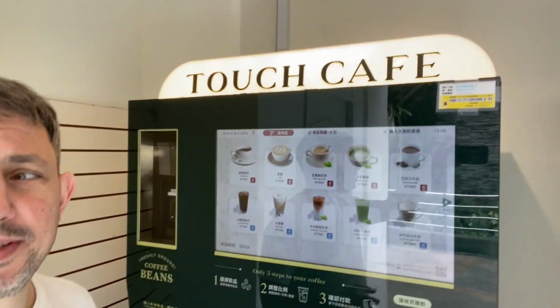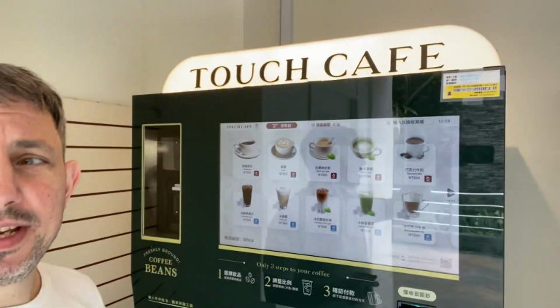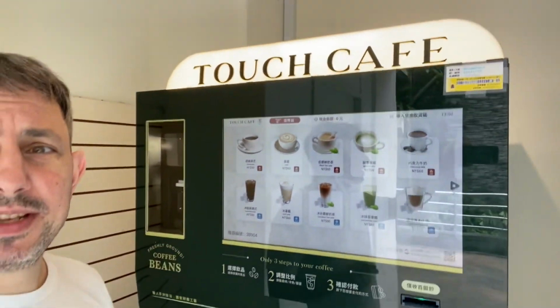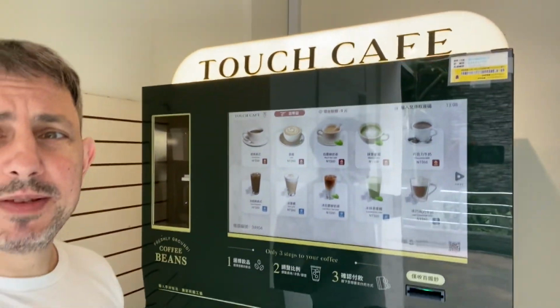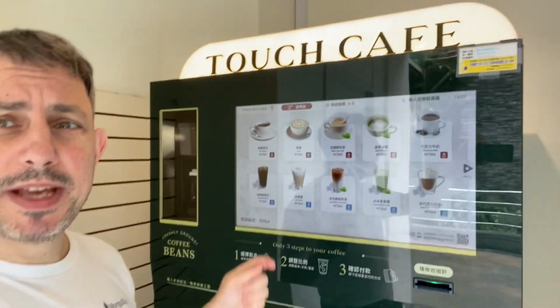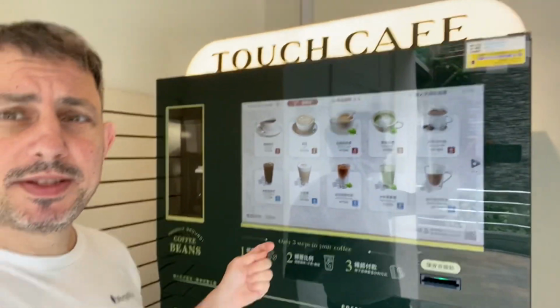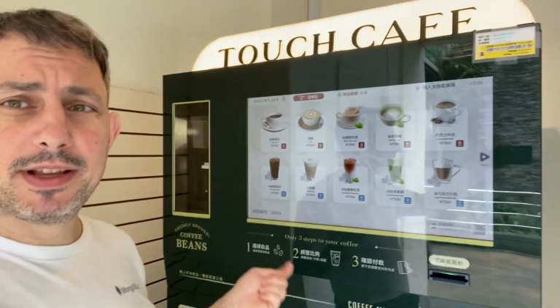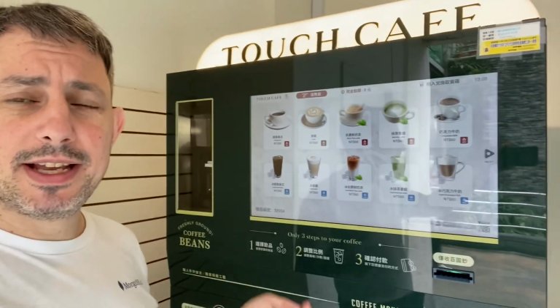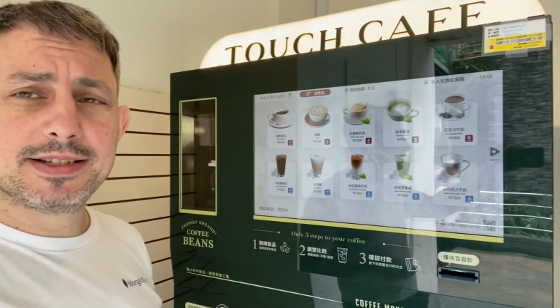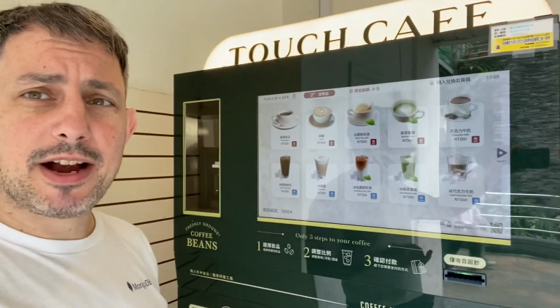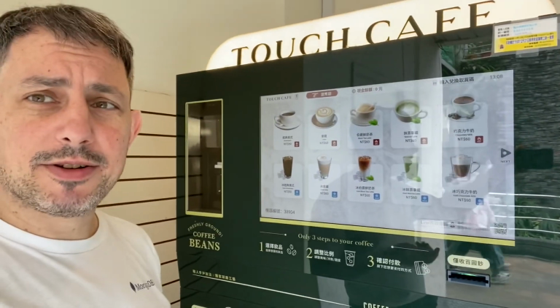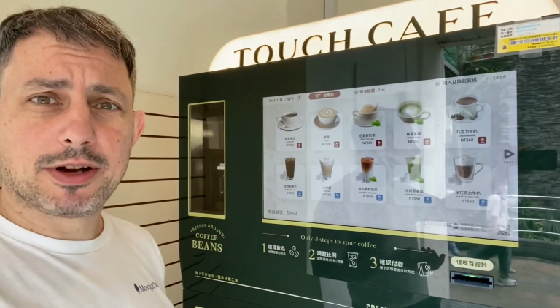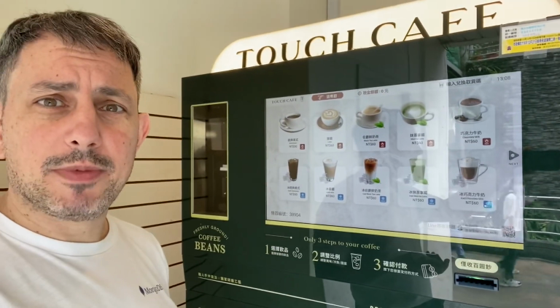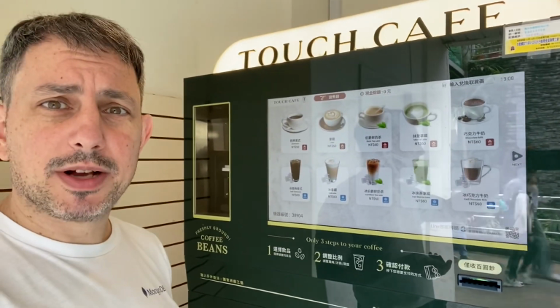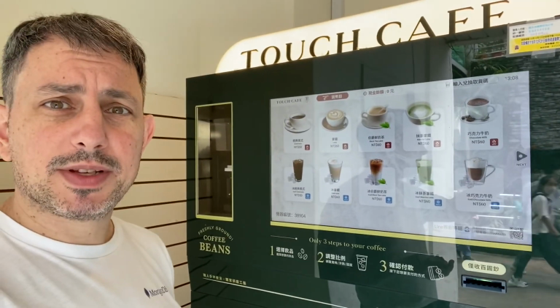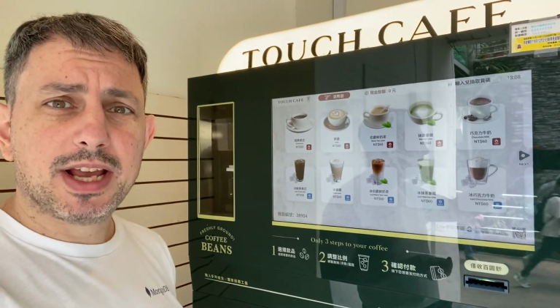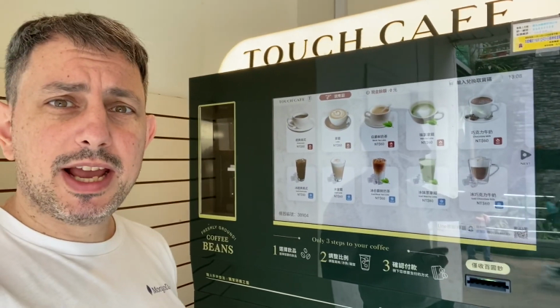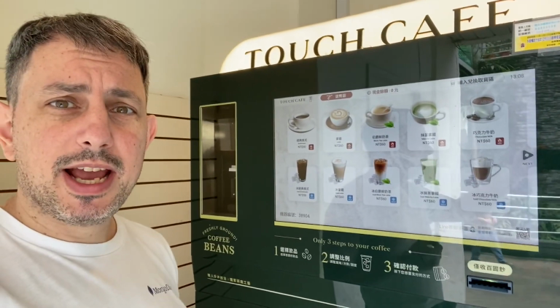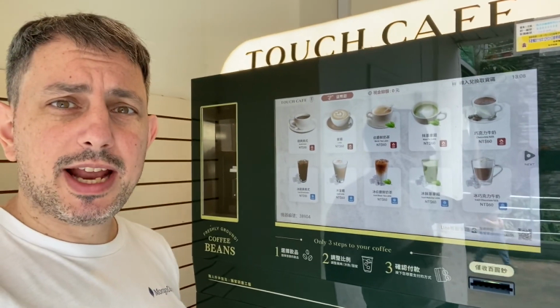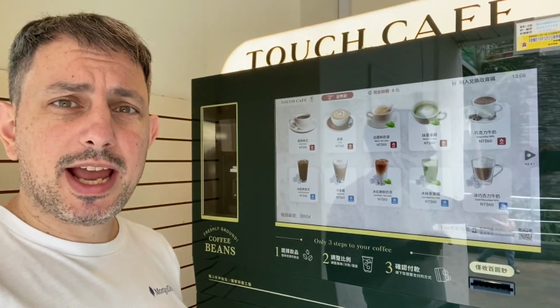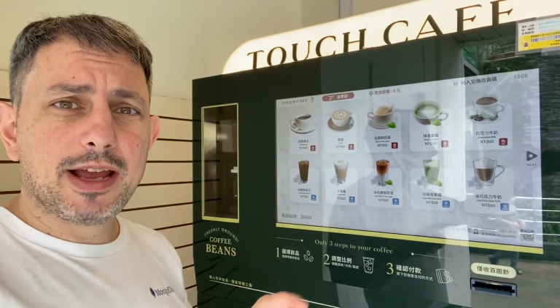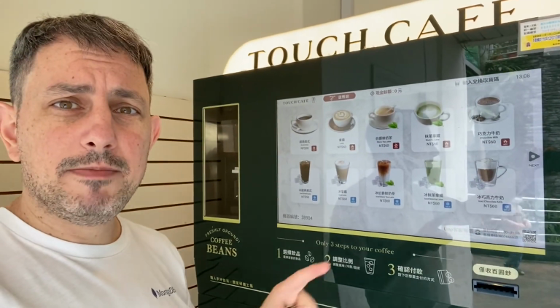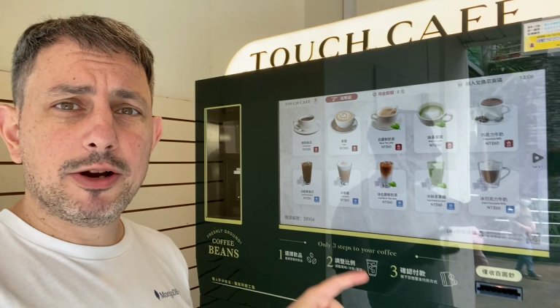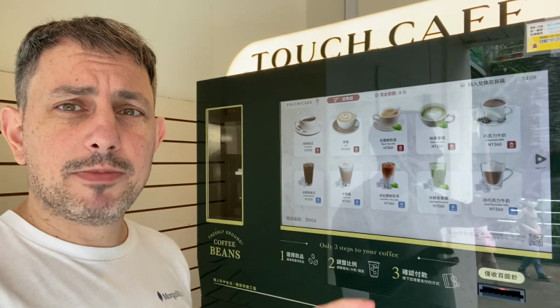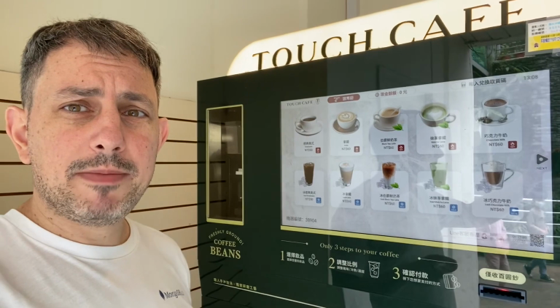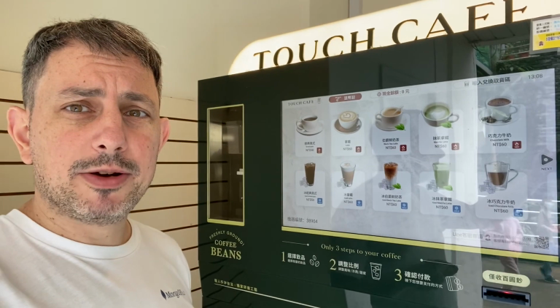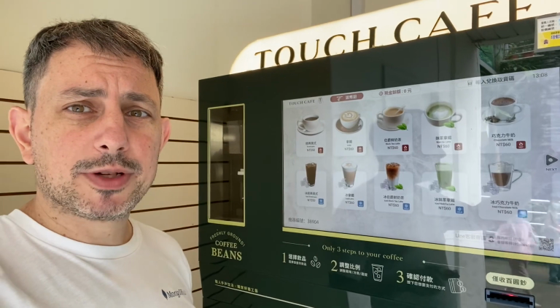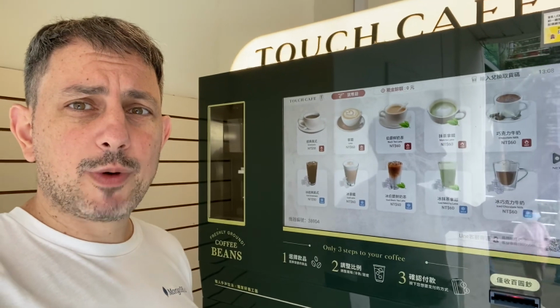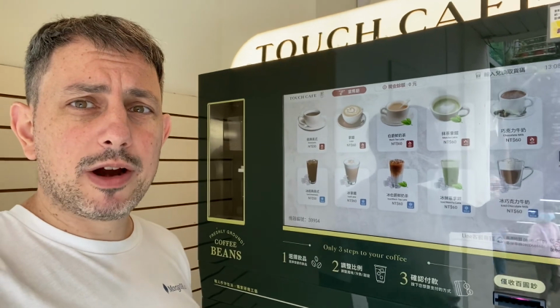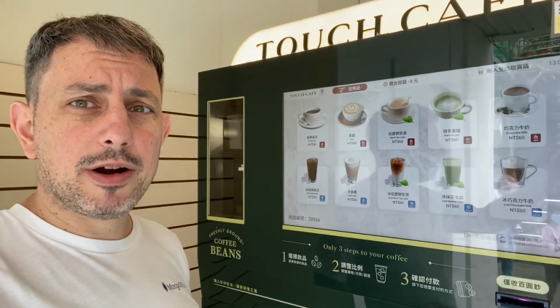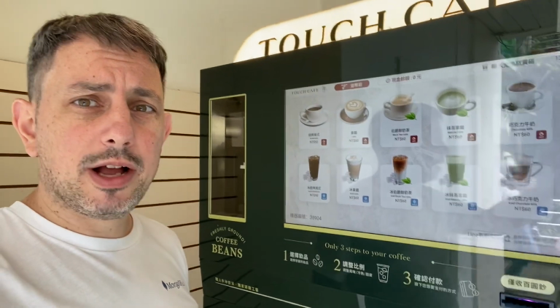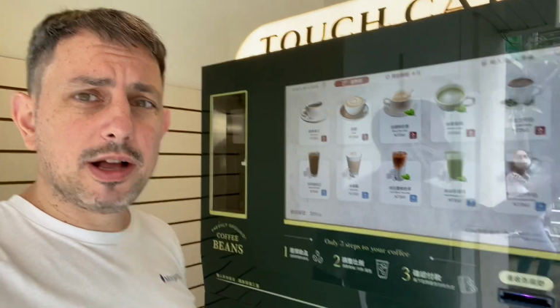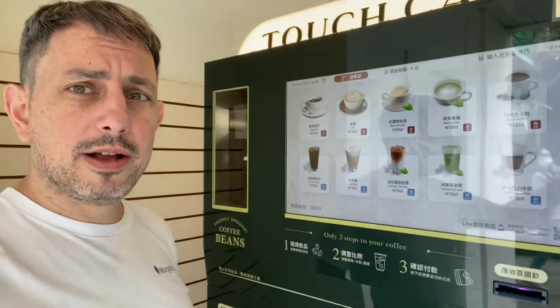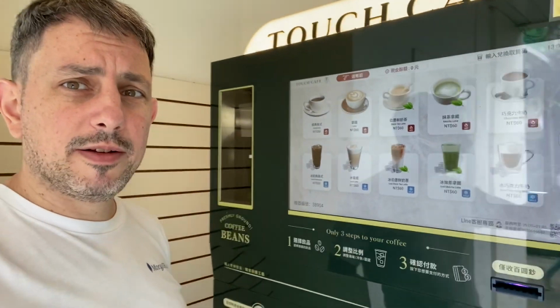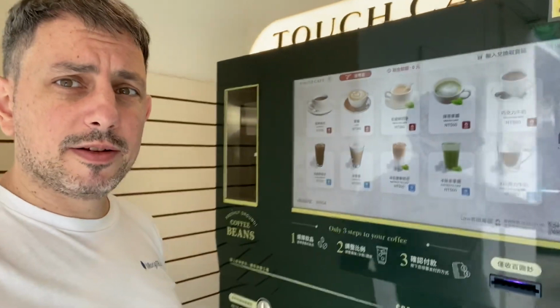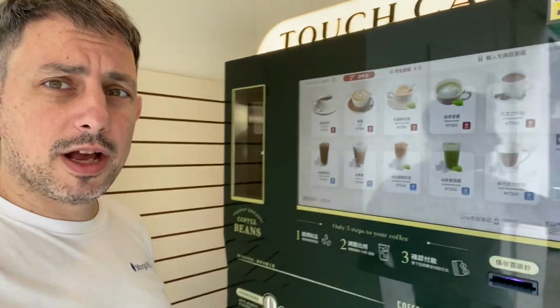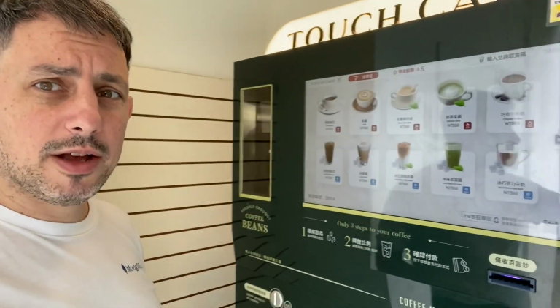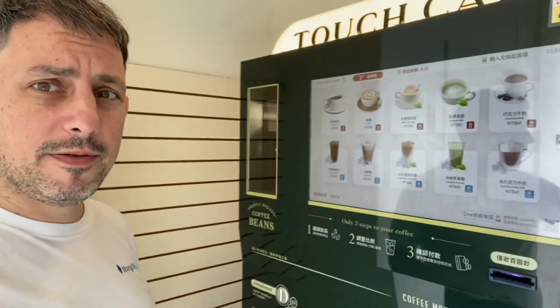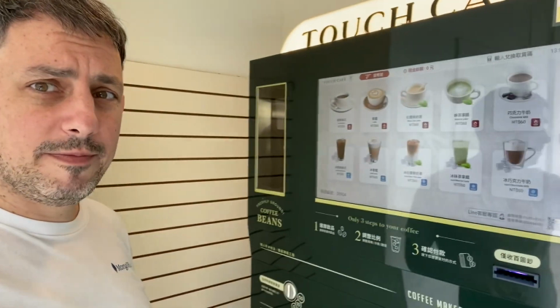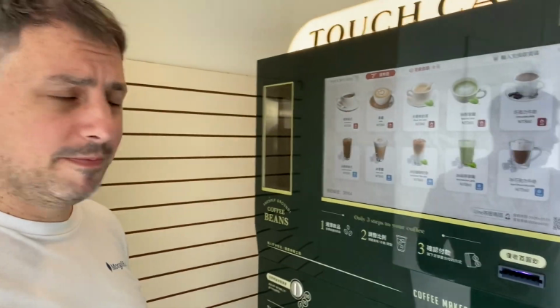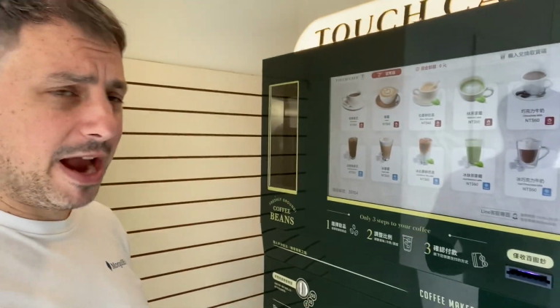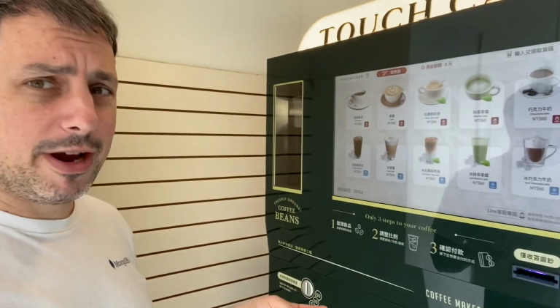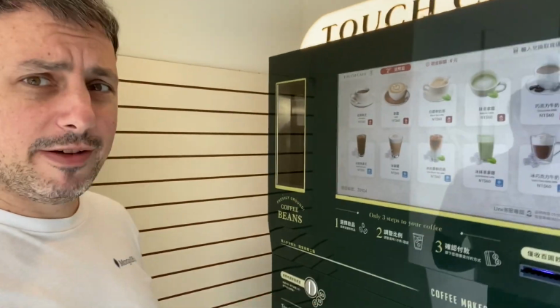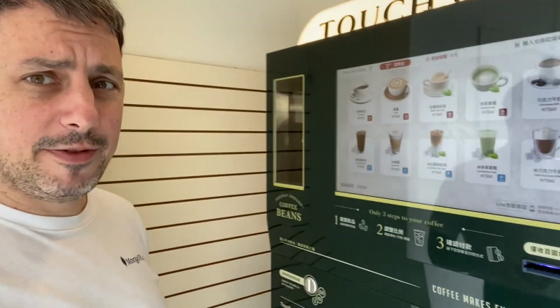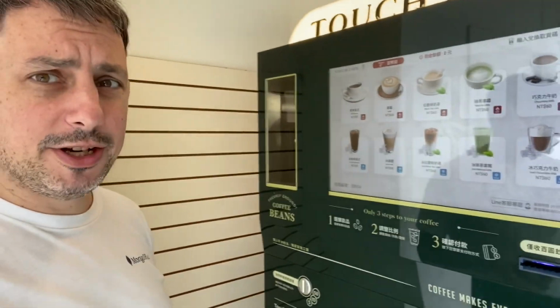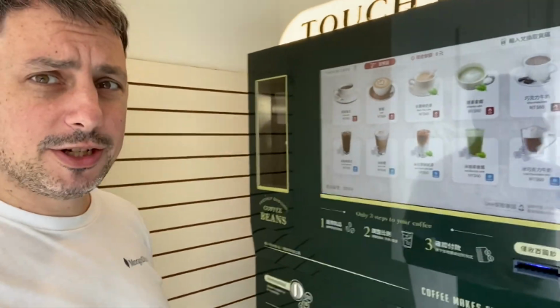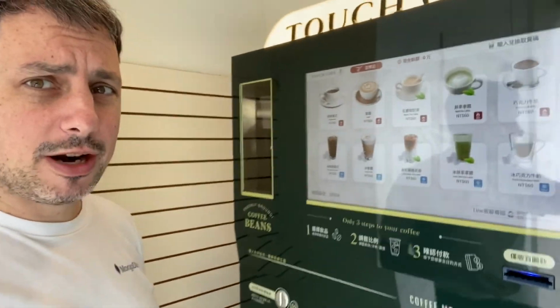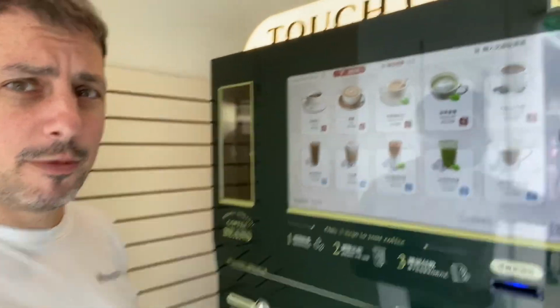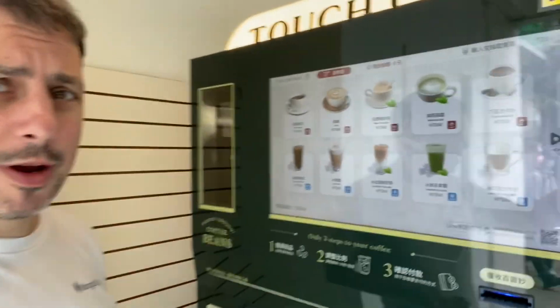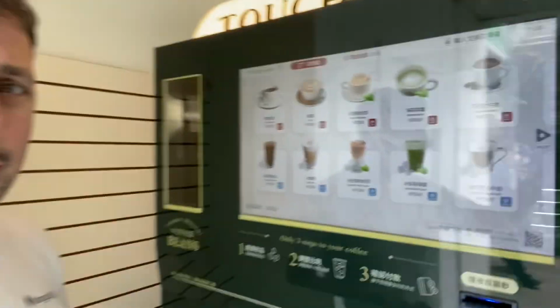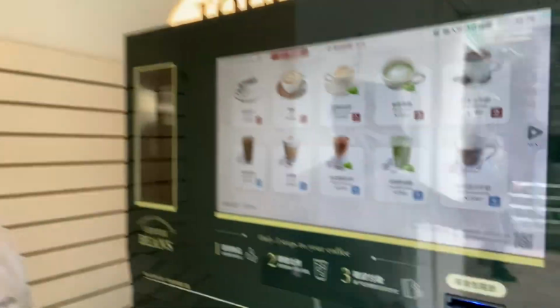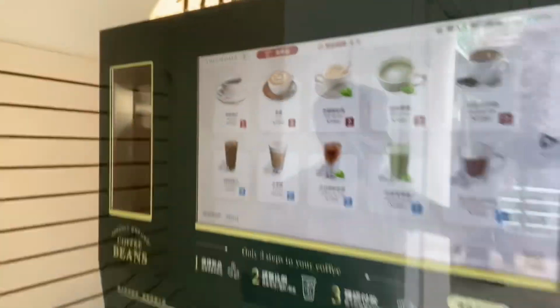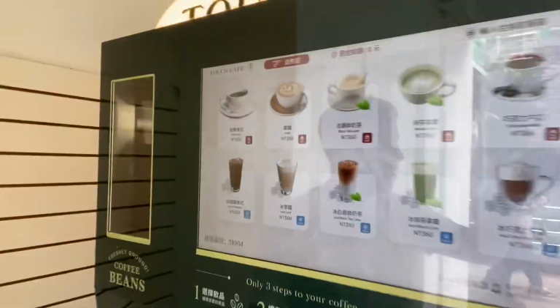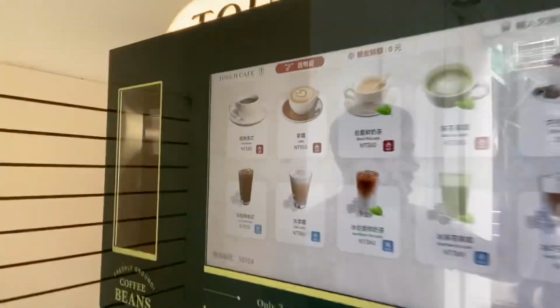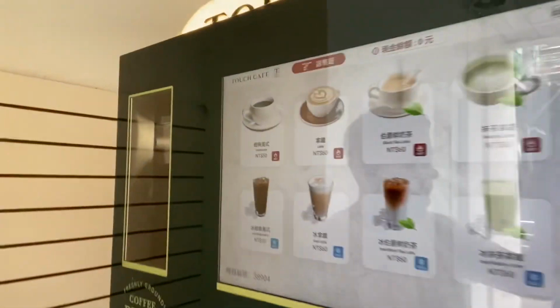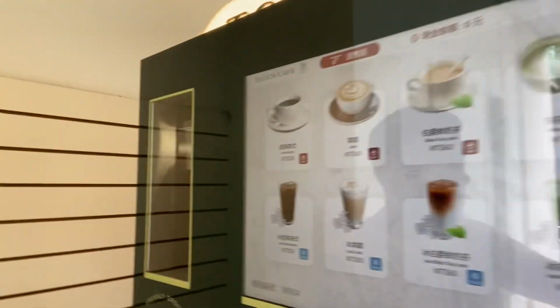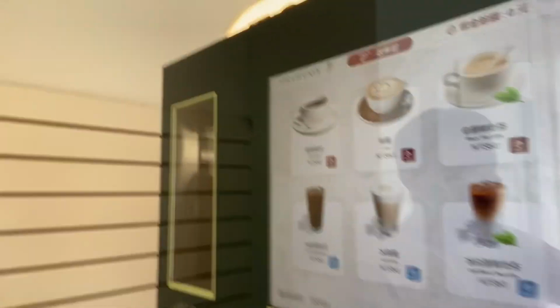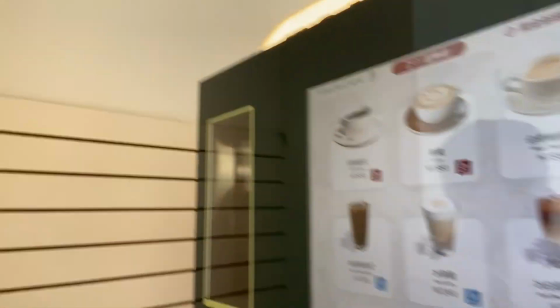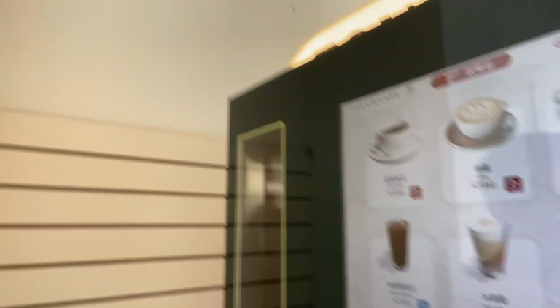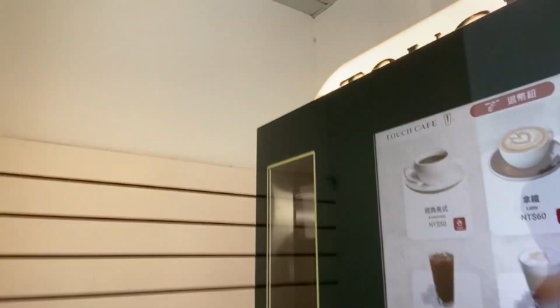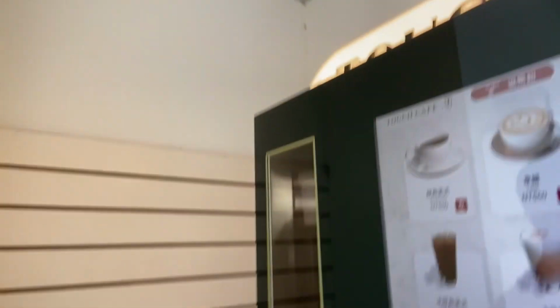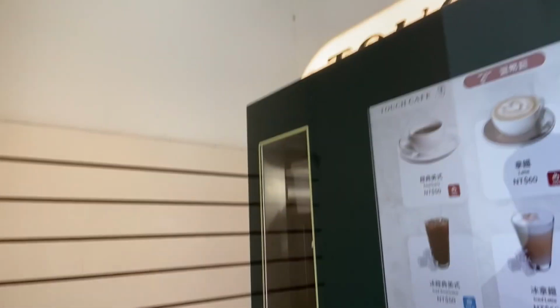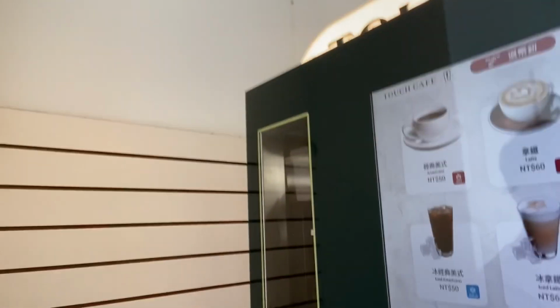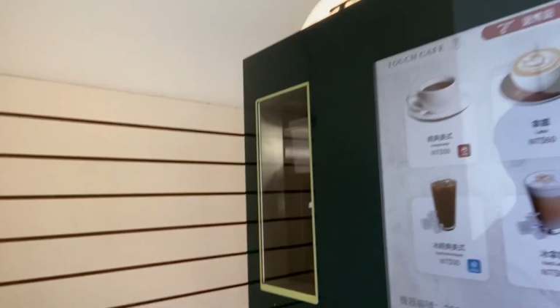This is basically an entire Starbucks in a meter by meter squared area. I don't know what you want to call it. I'll just take you through the menu here.